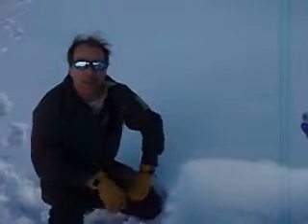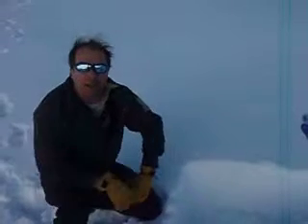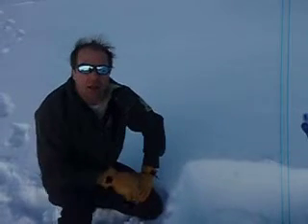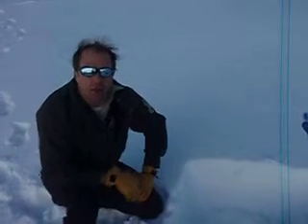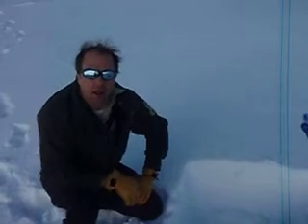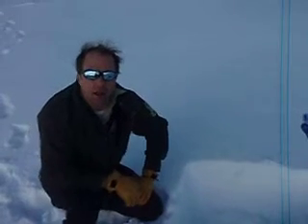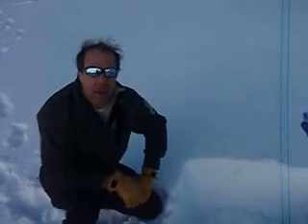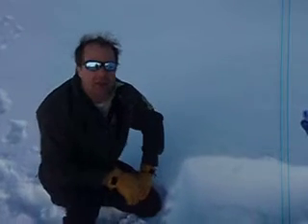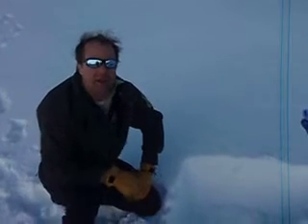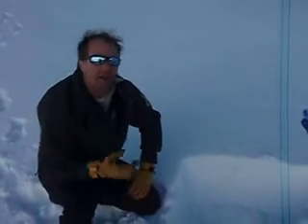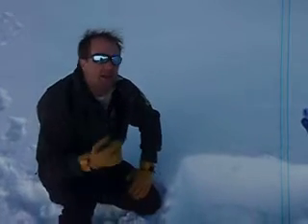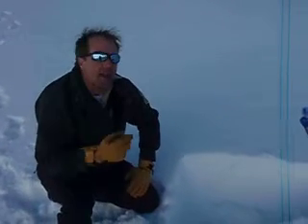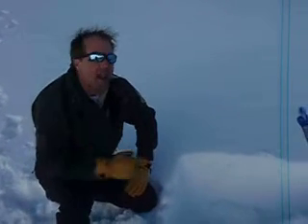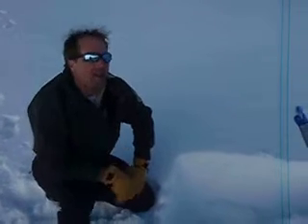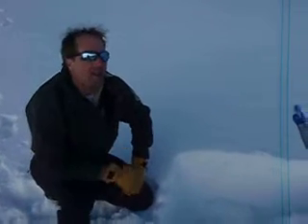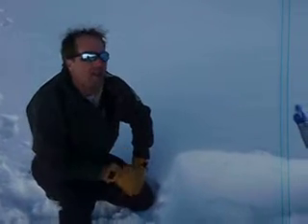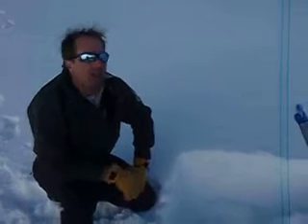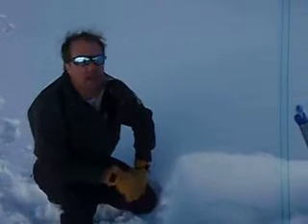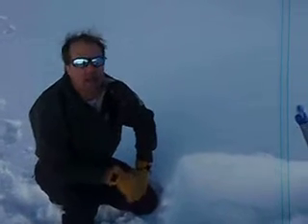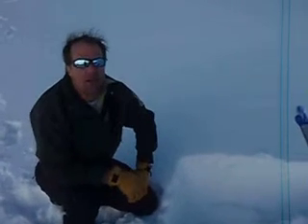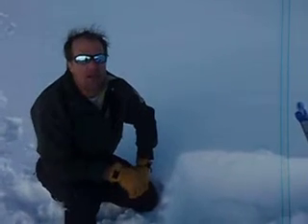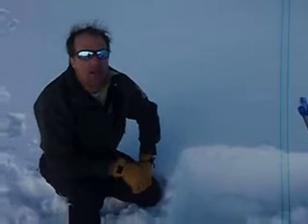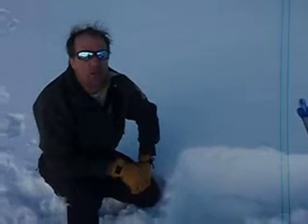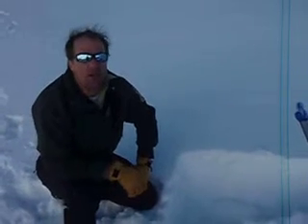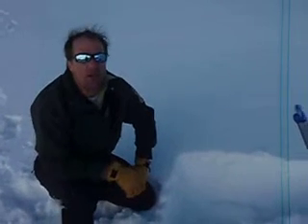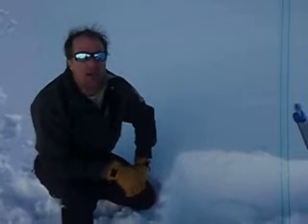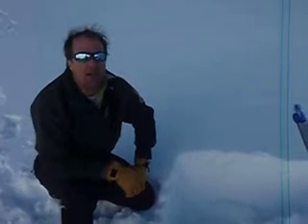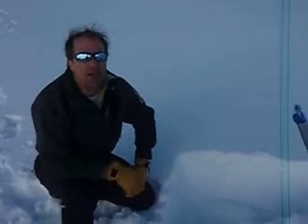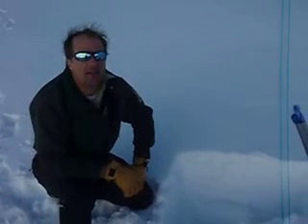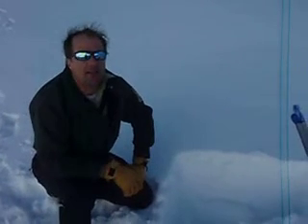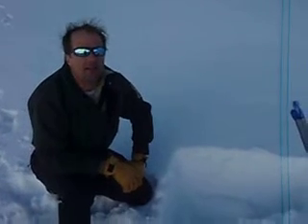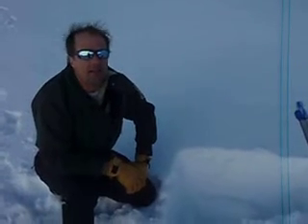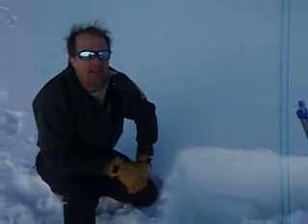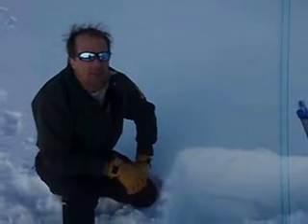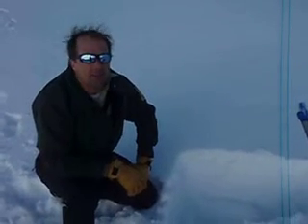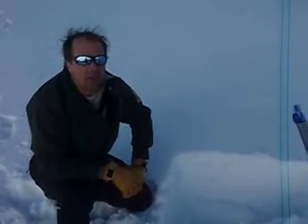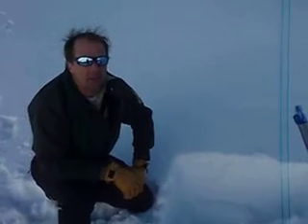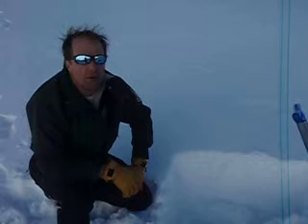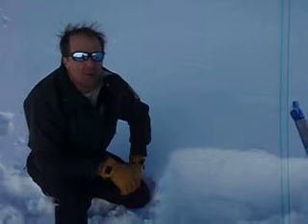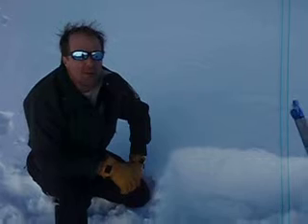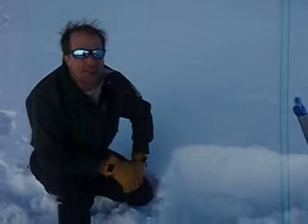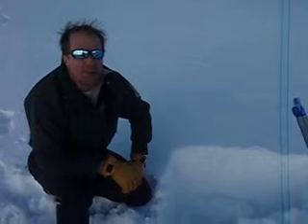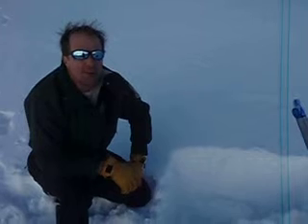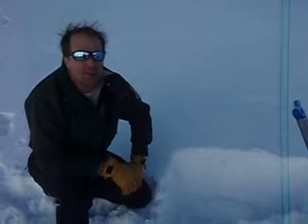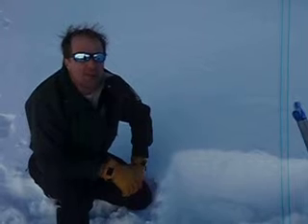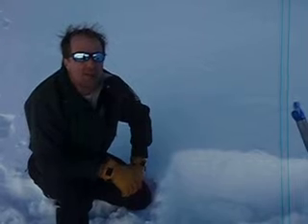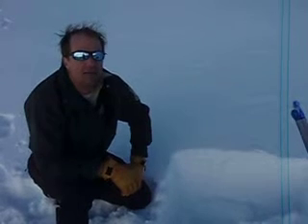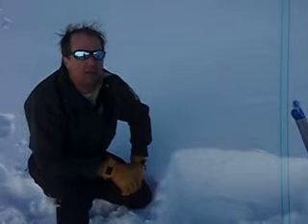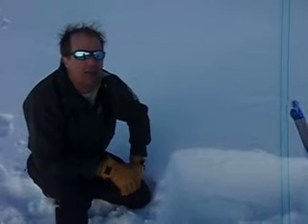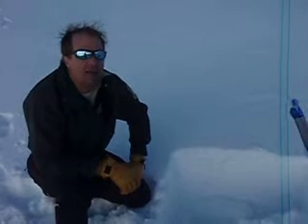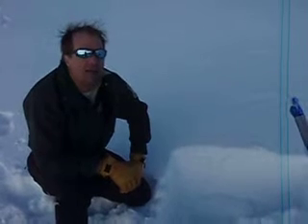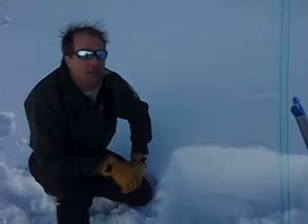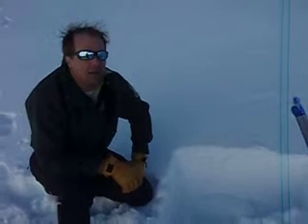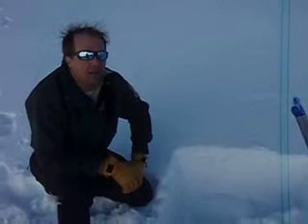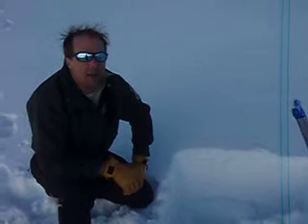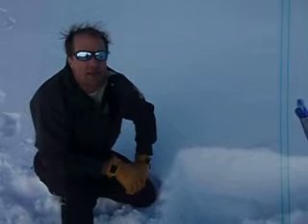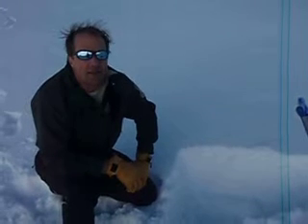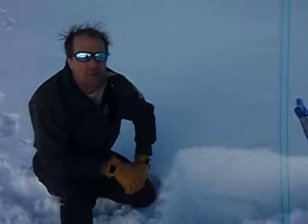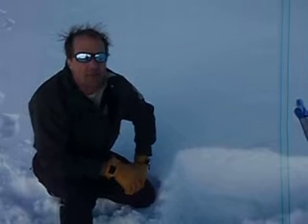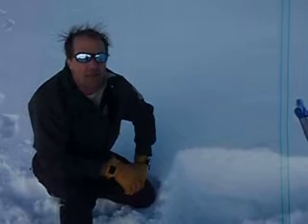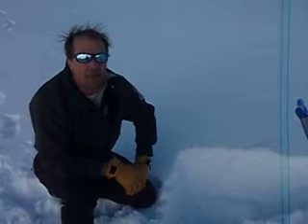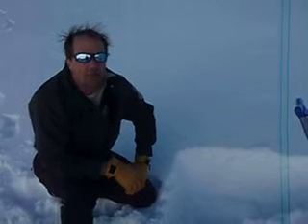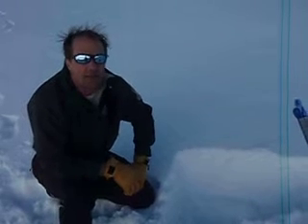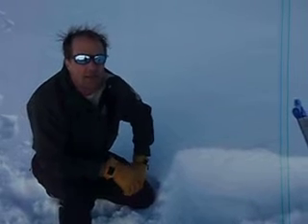Nick and I are up in the Ski Bowl. It is January 7th, Friday. We're about 9,000 feet.